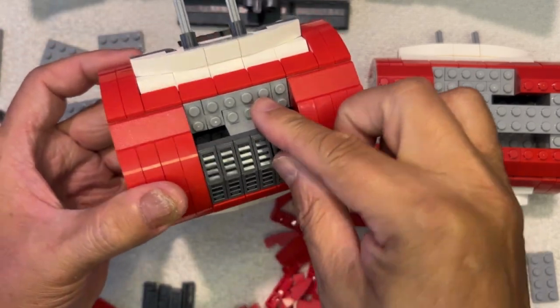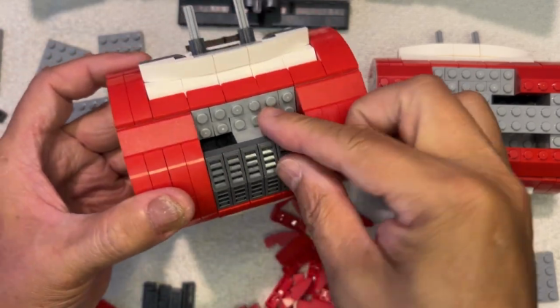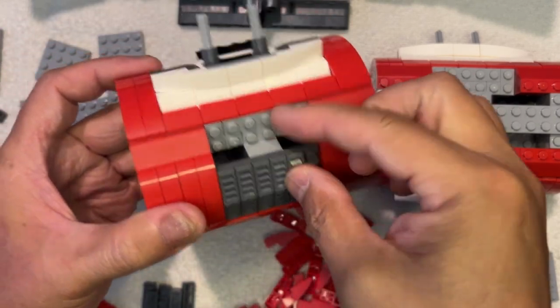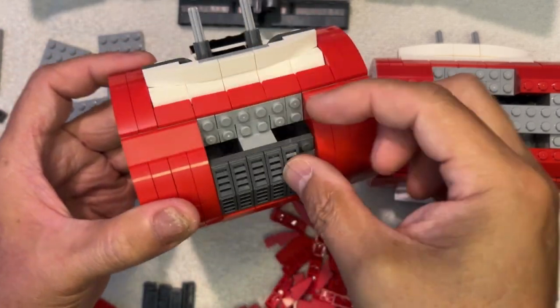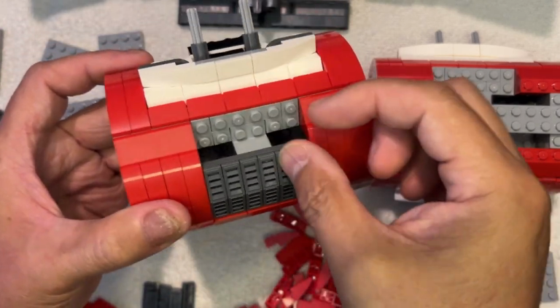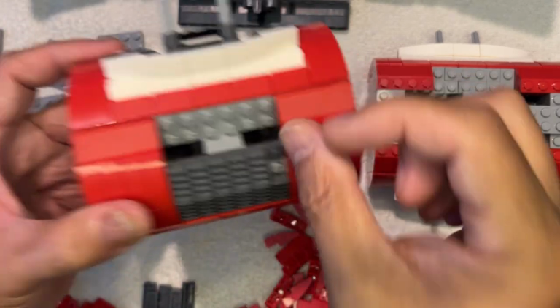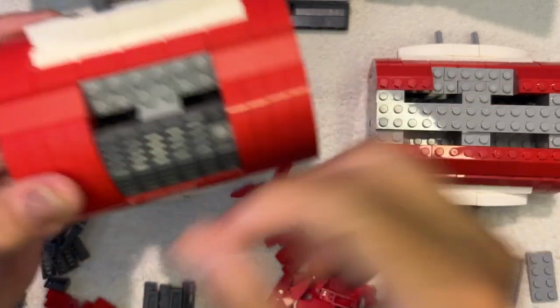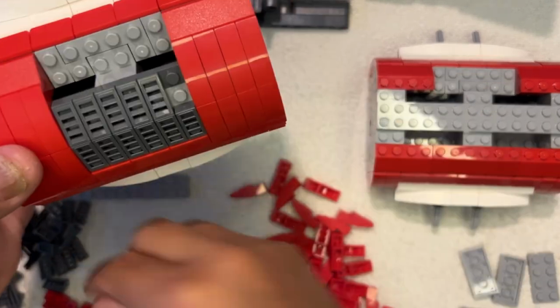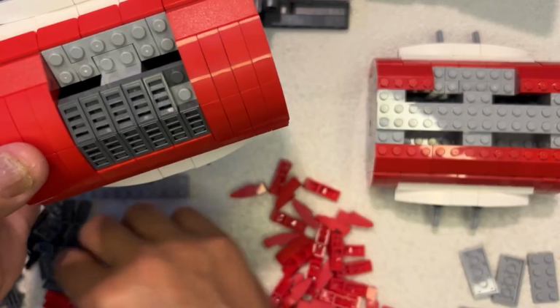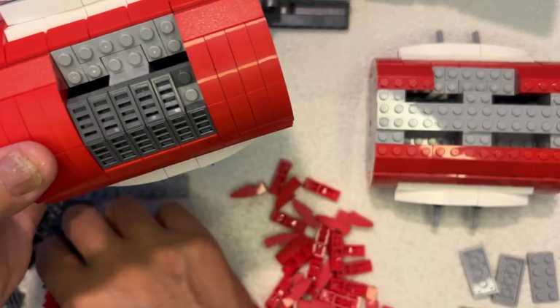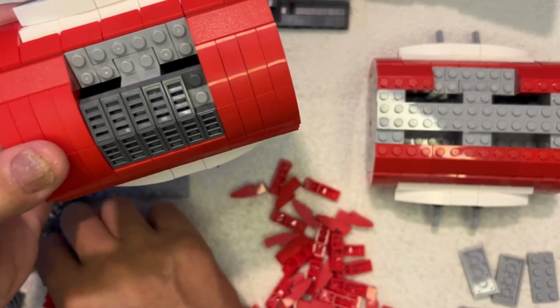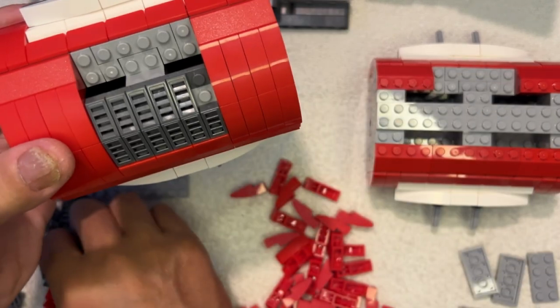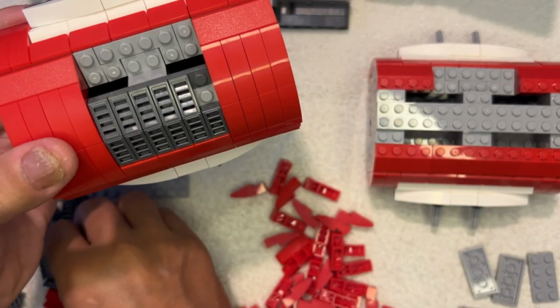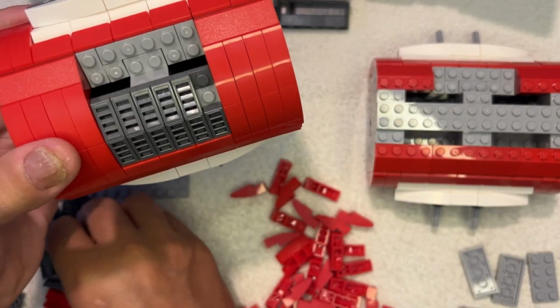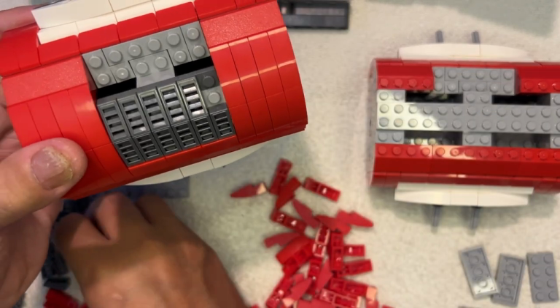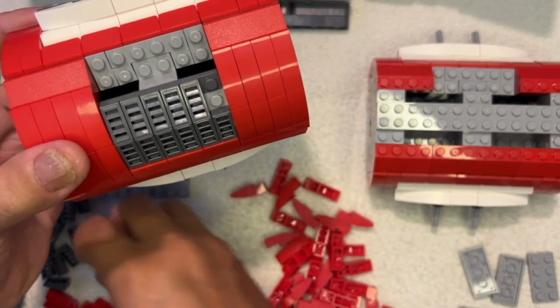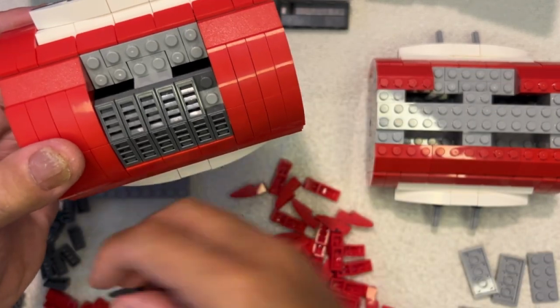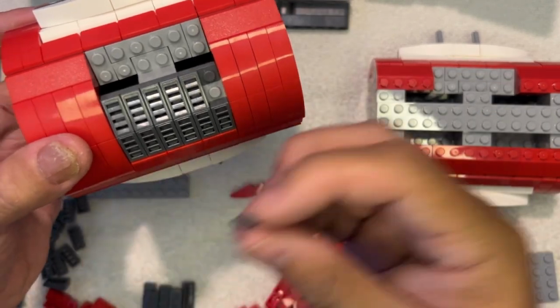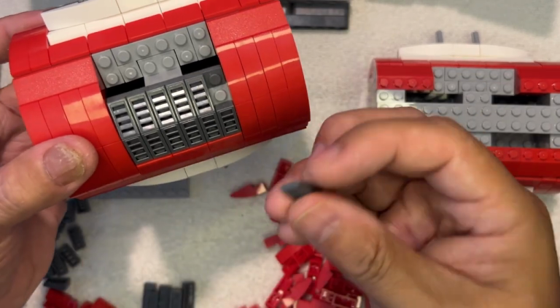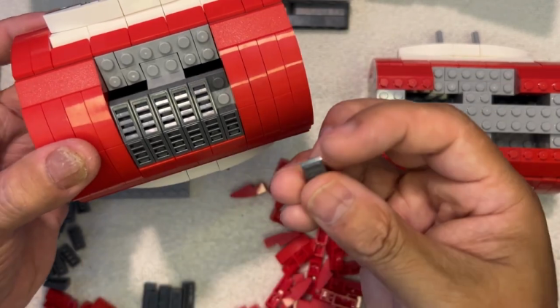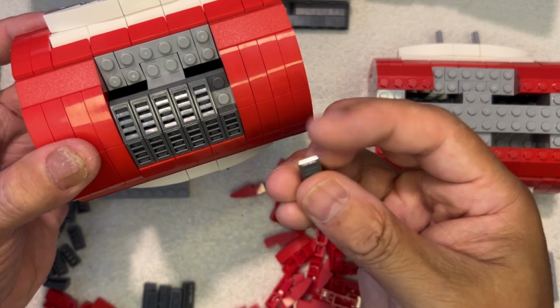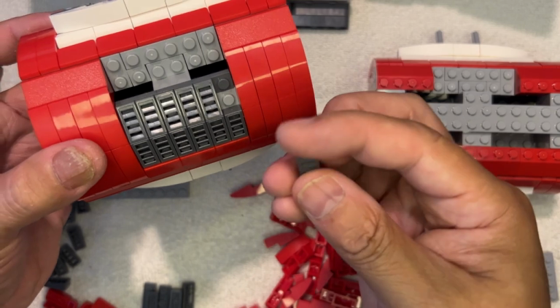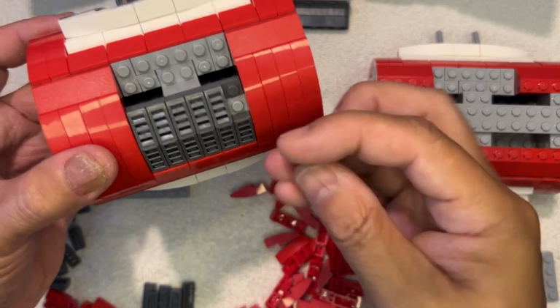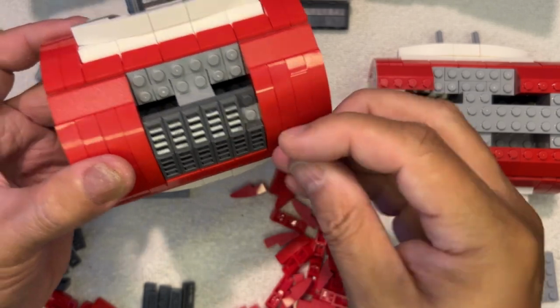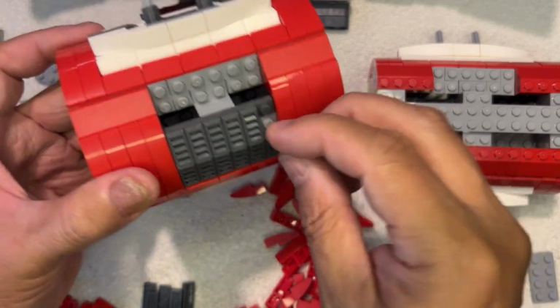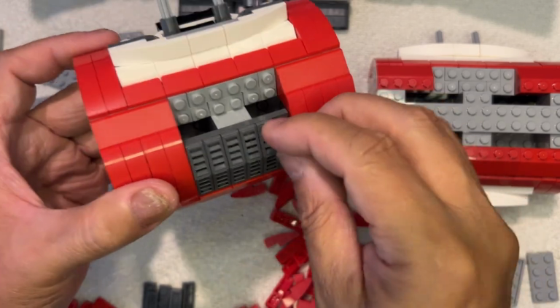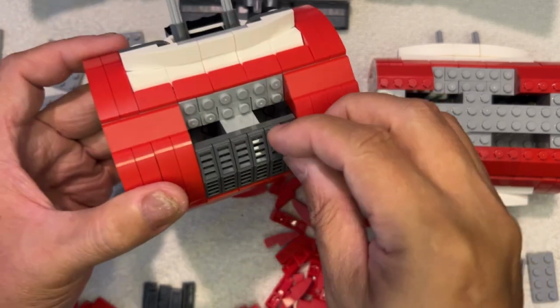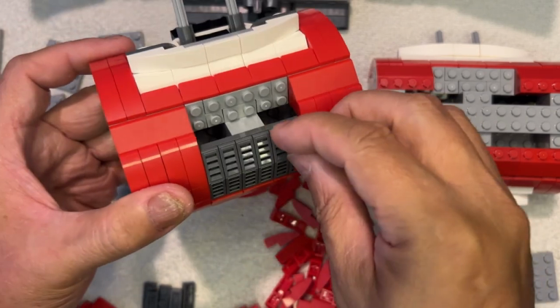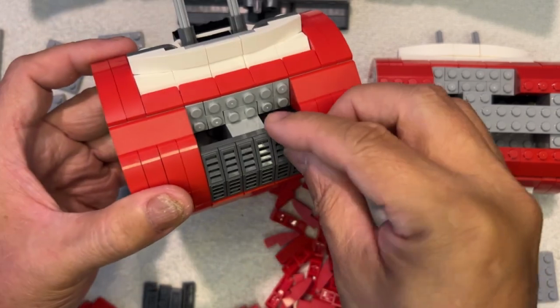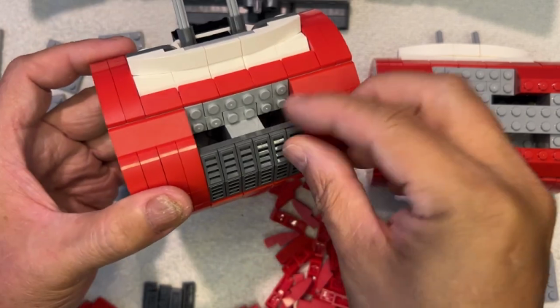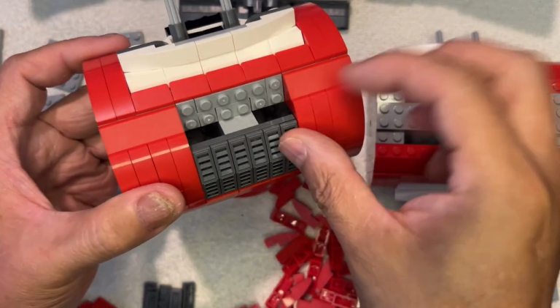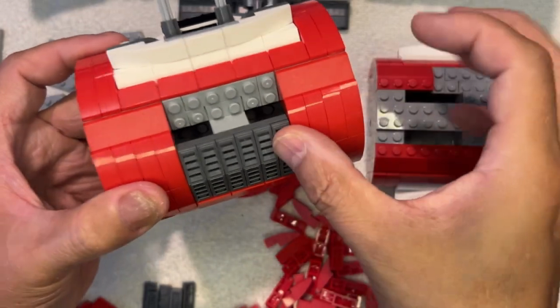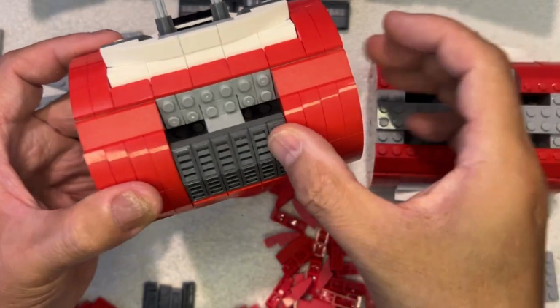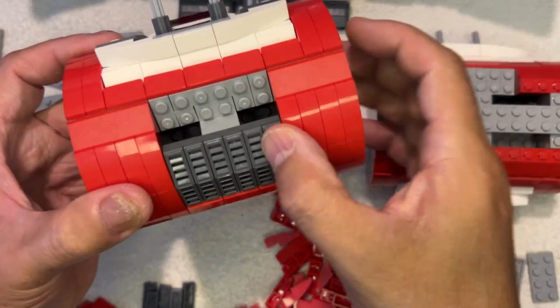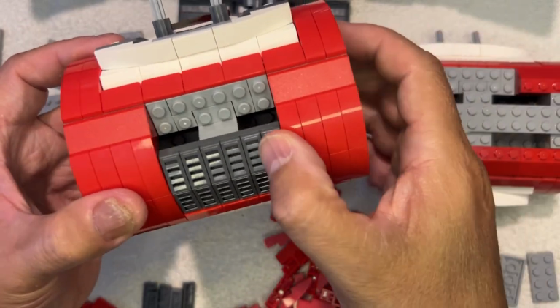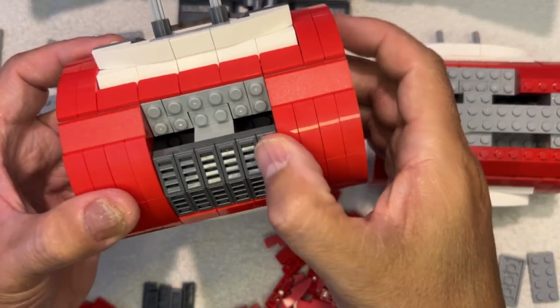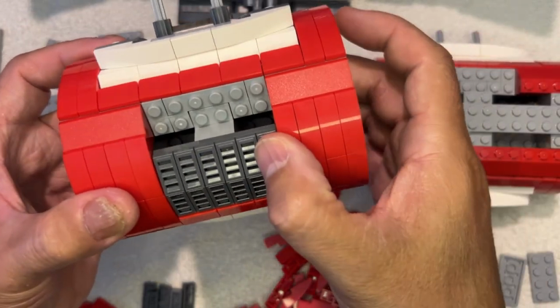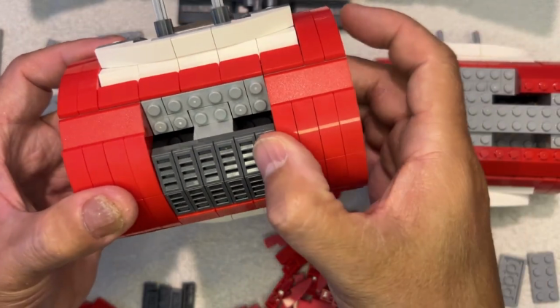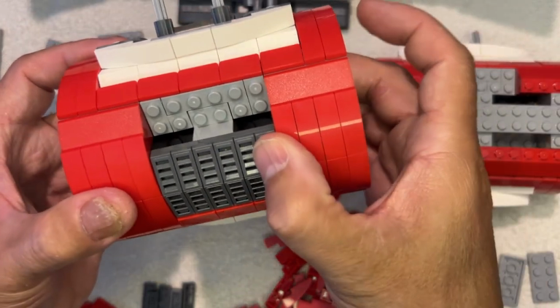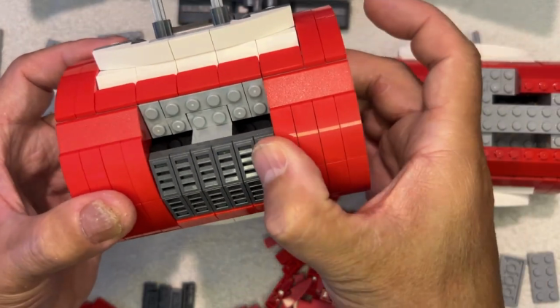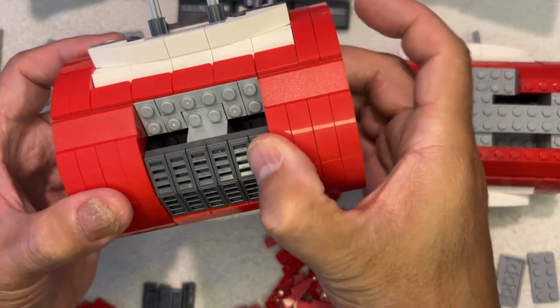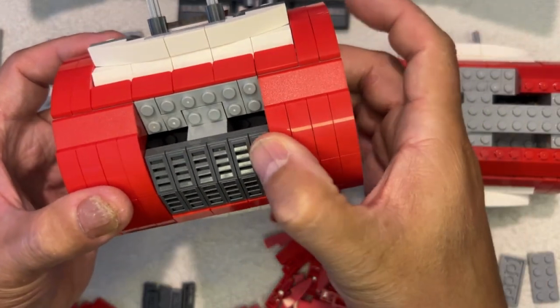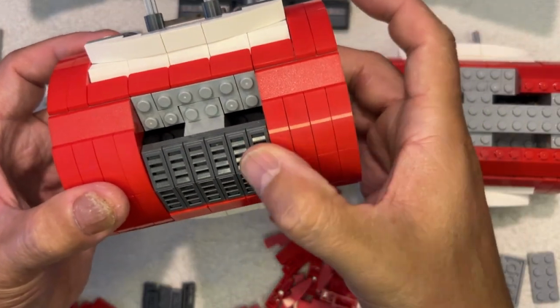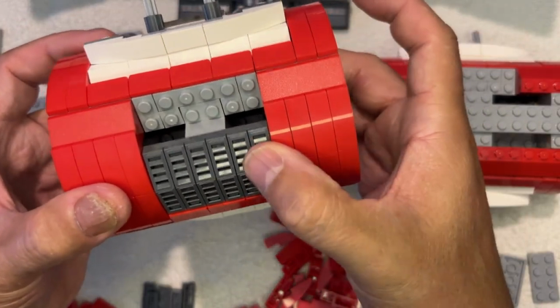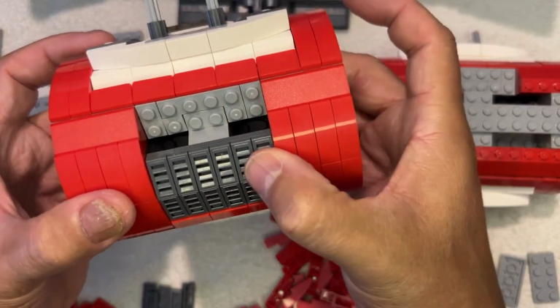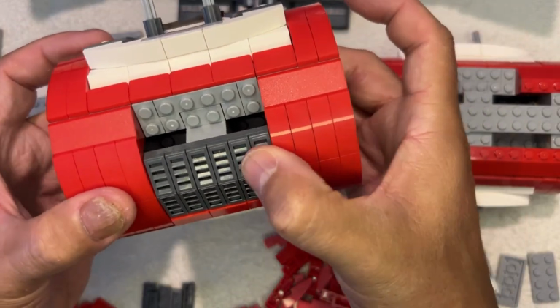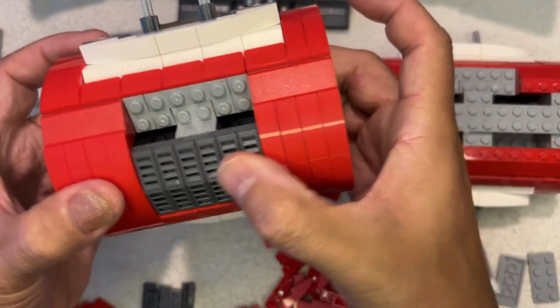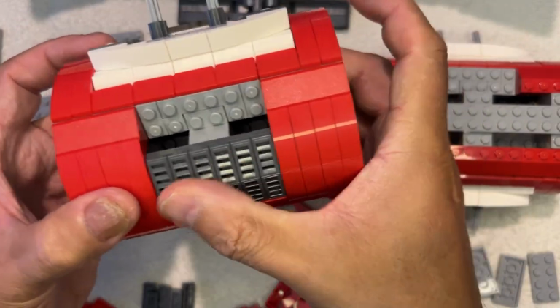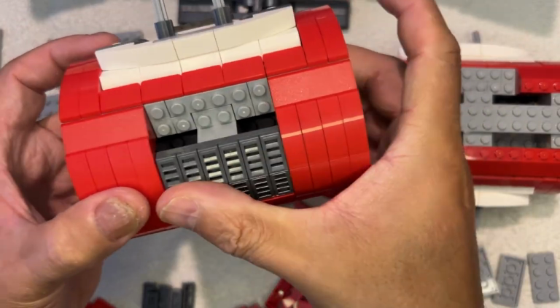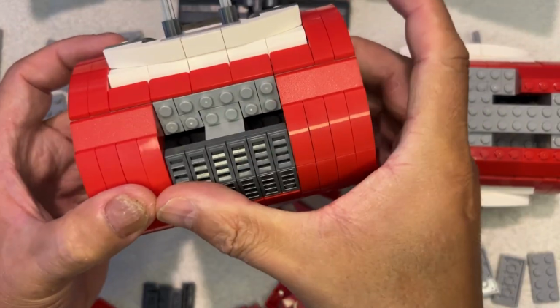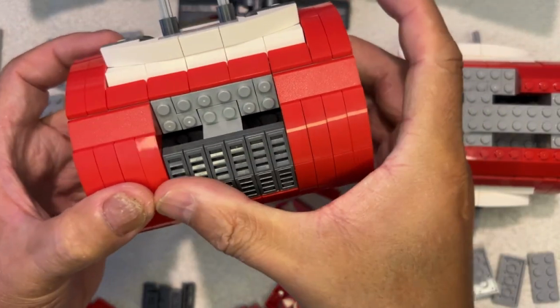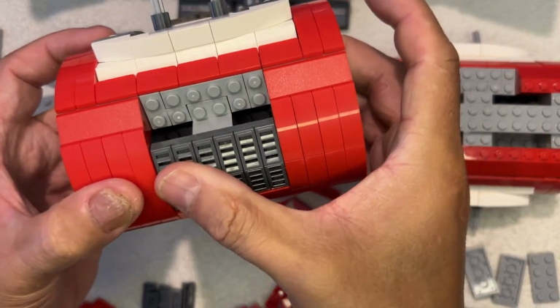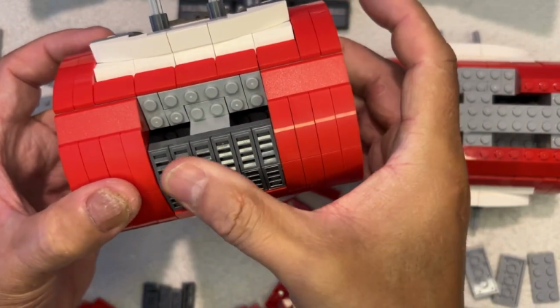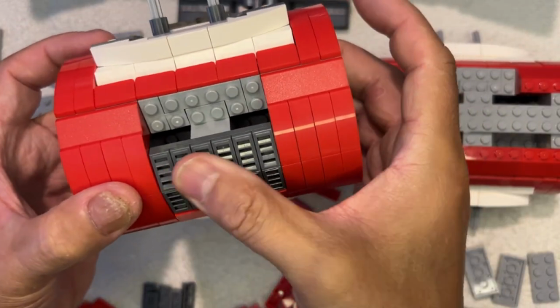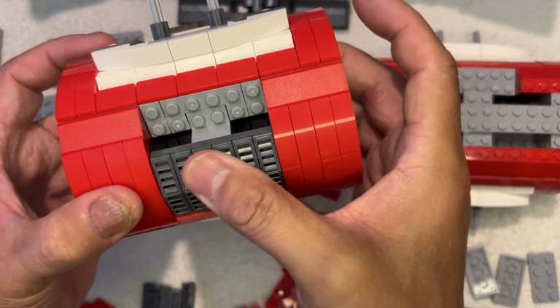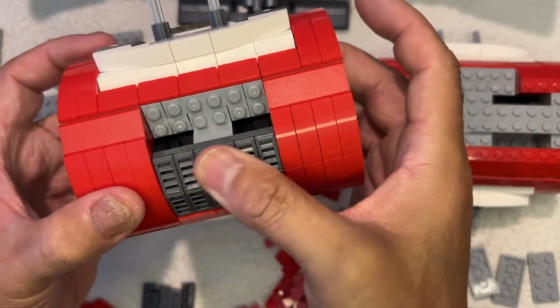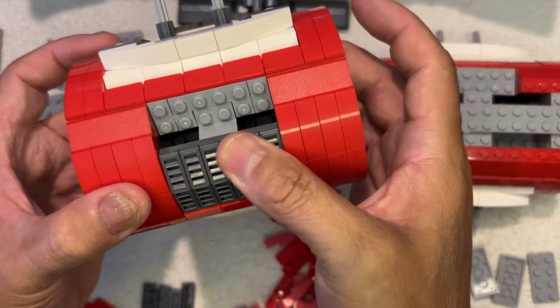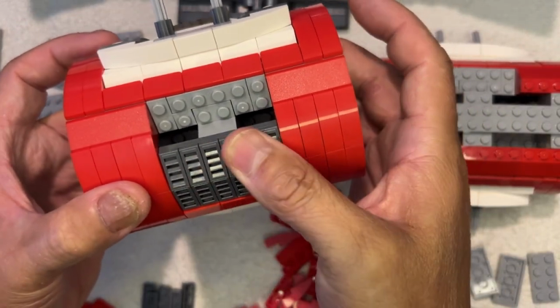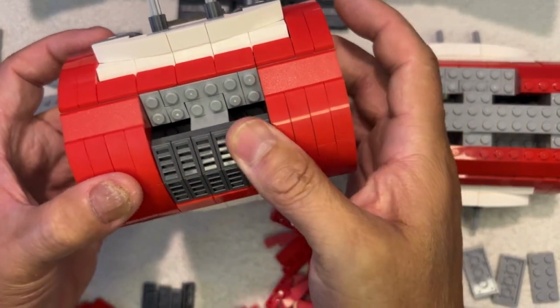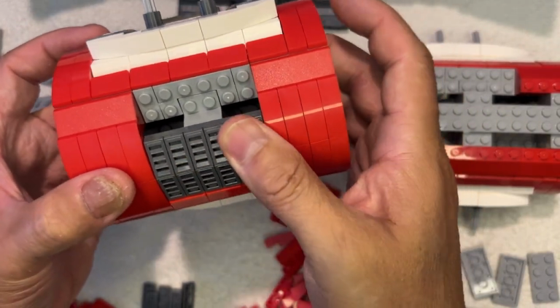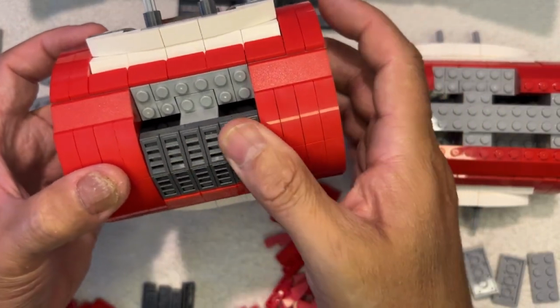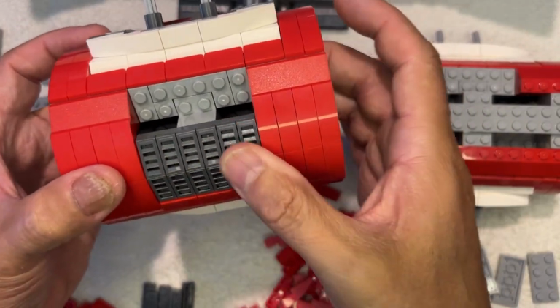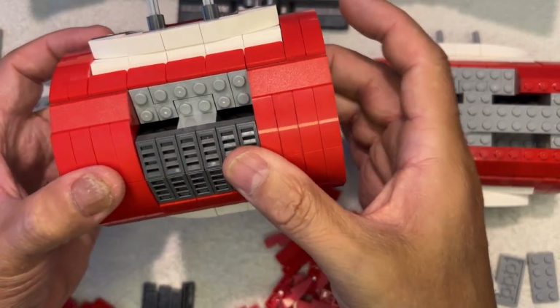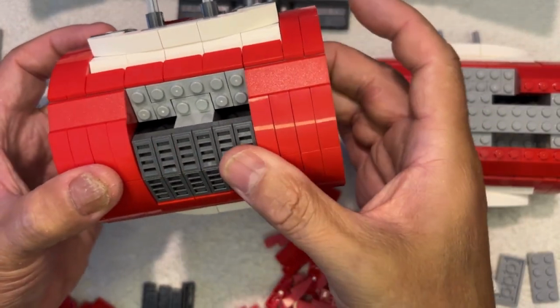I'm going to give it a little bit of detail on the side, just like that.